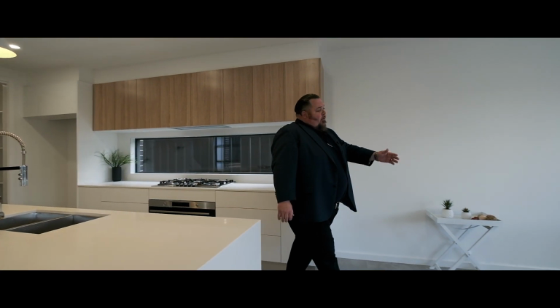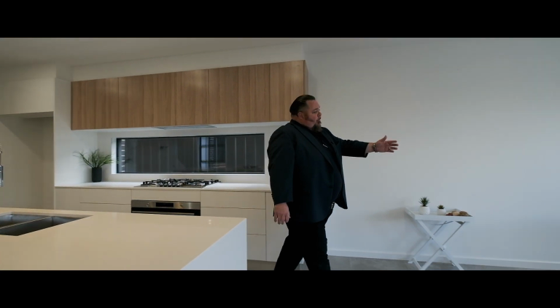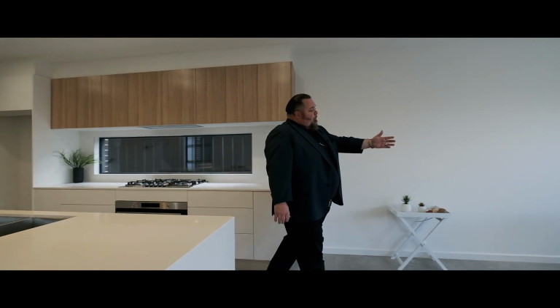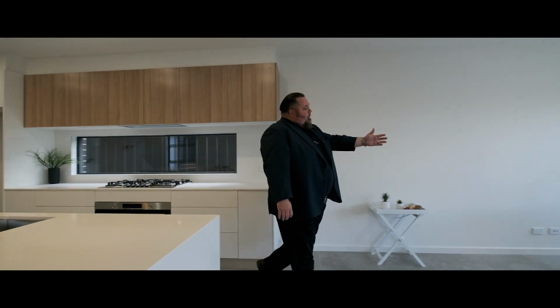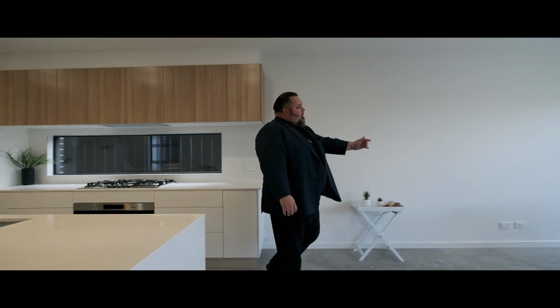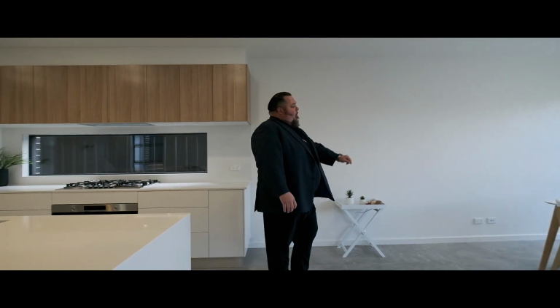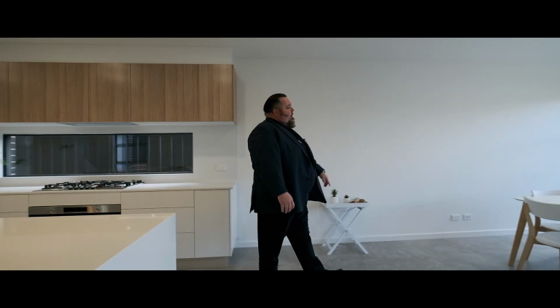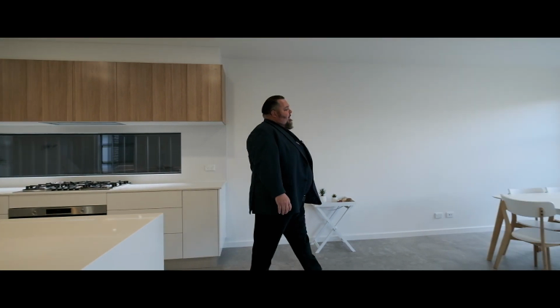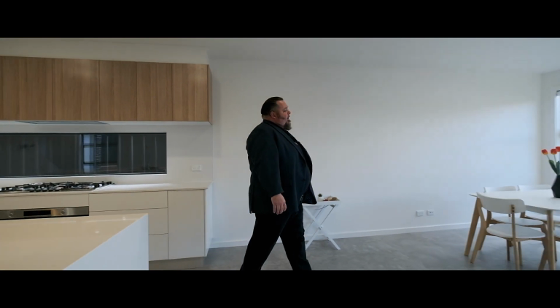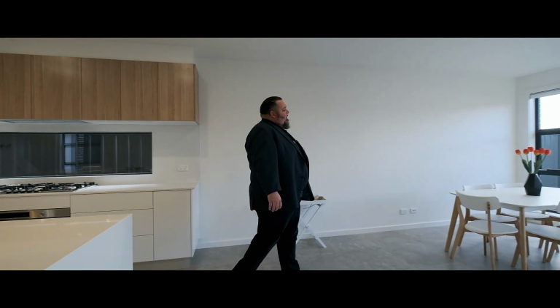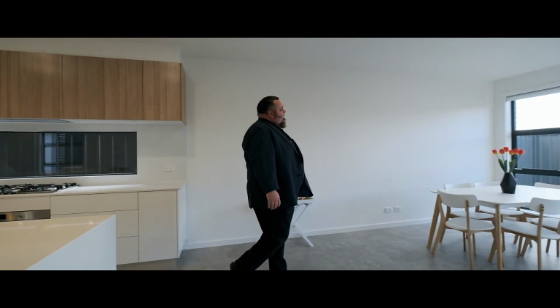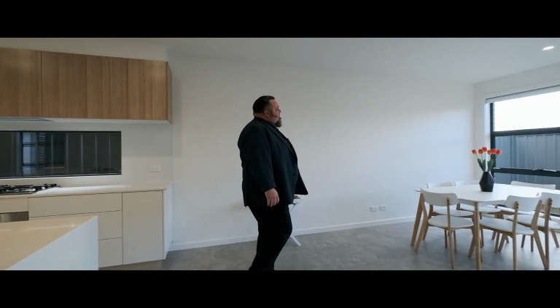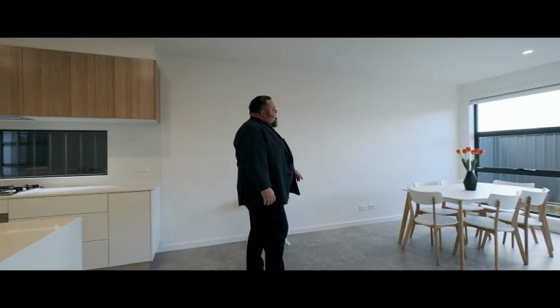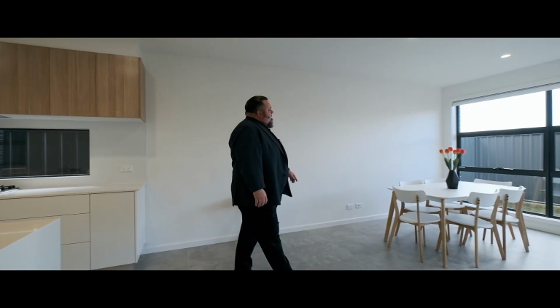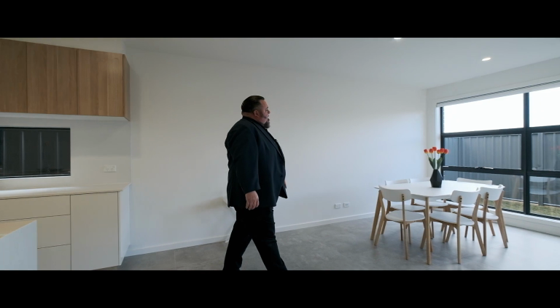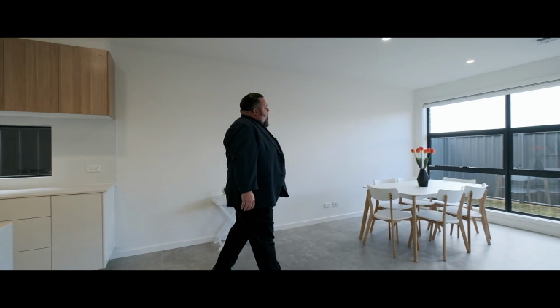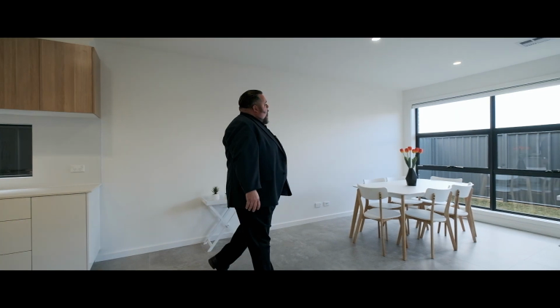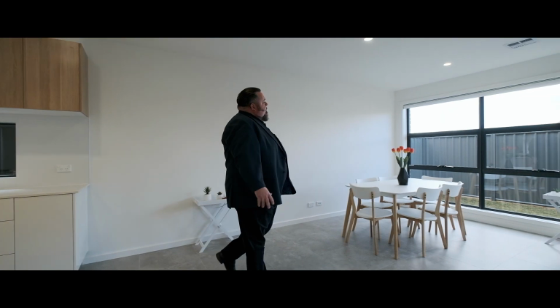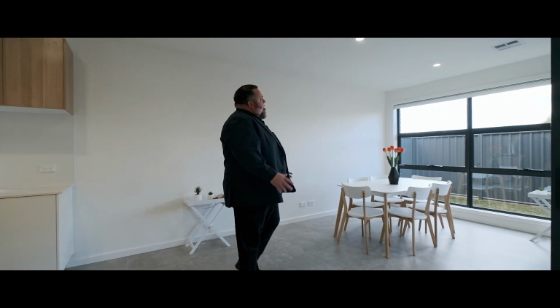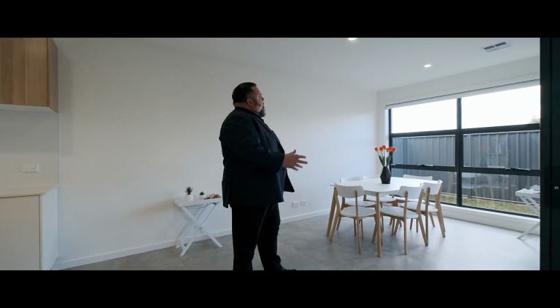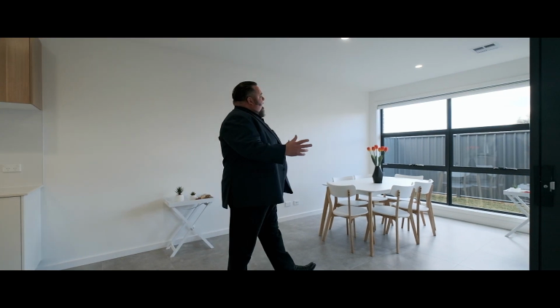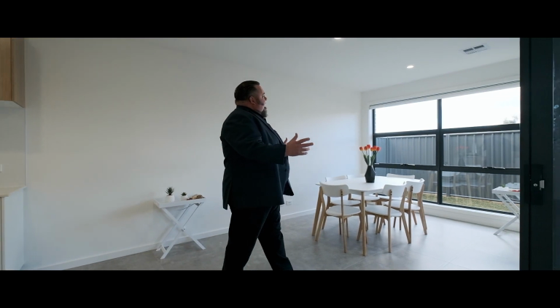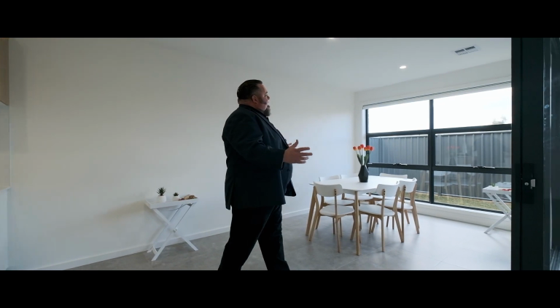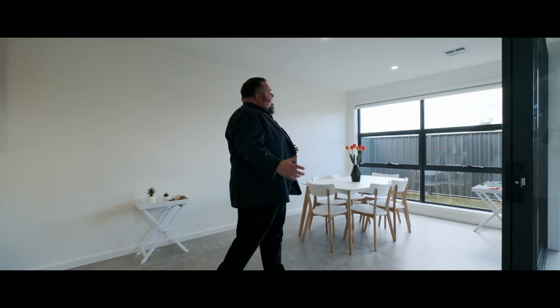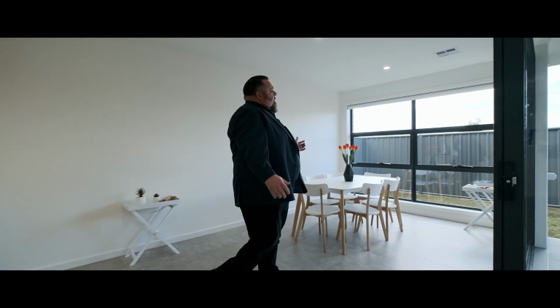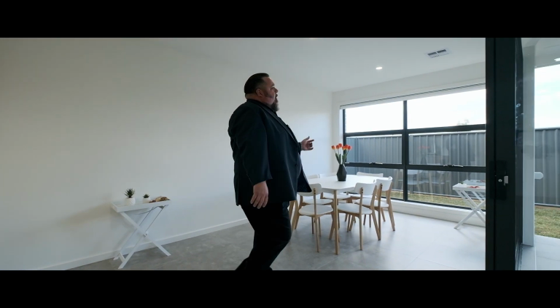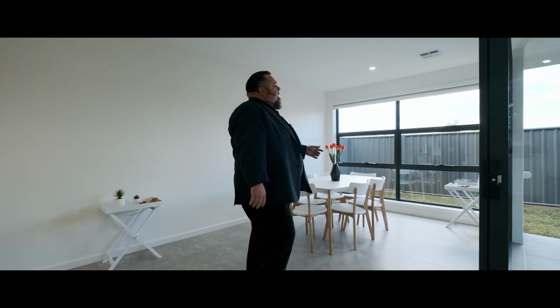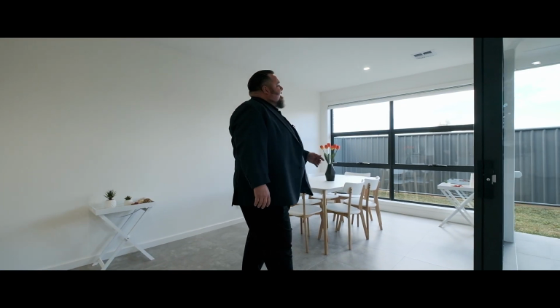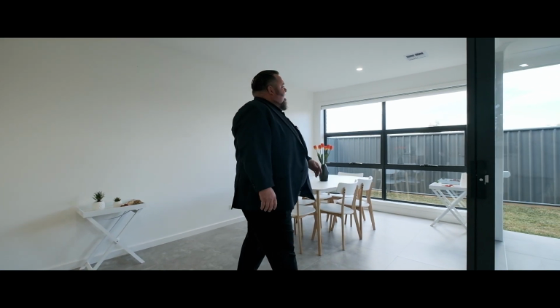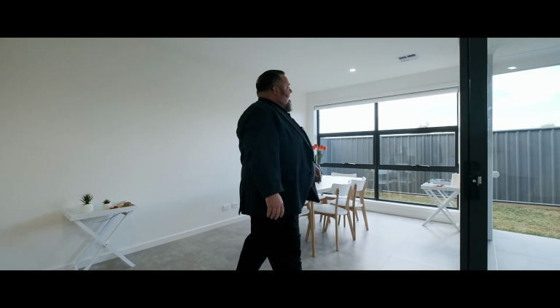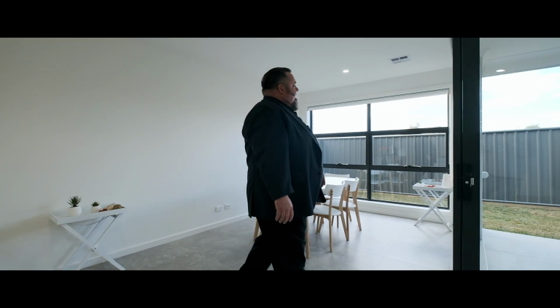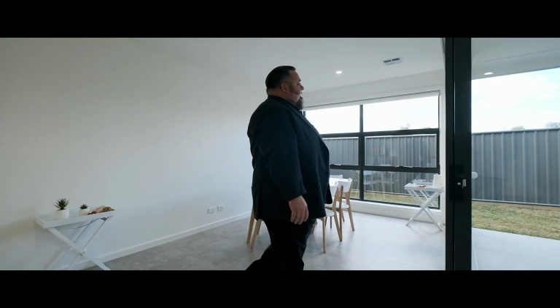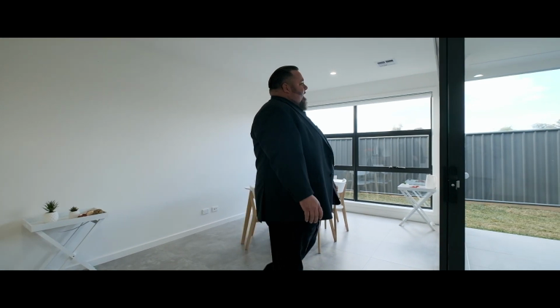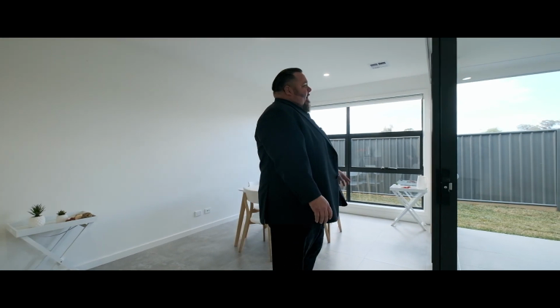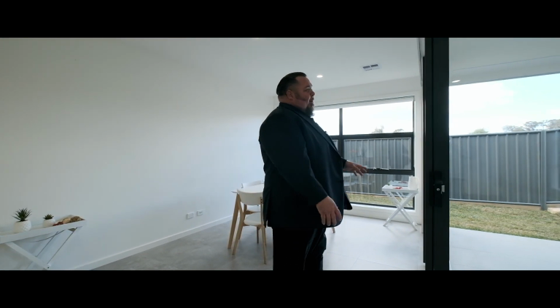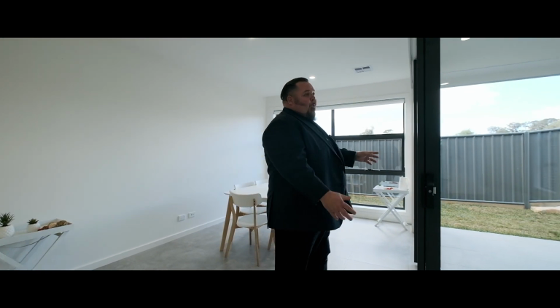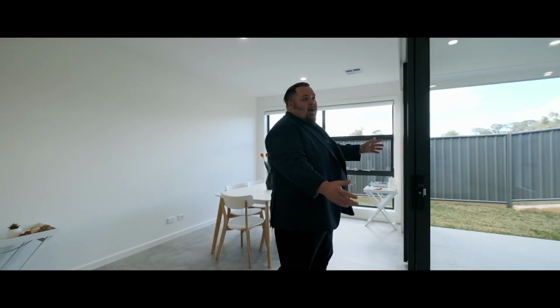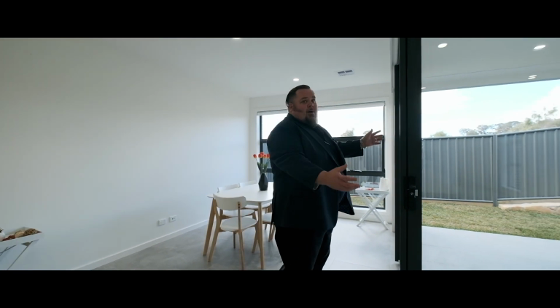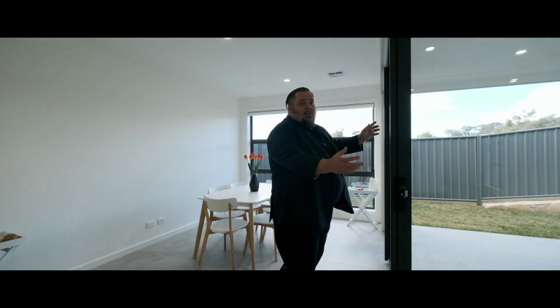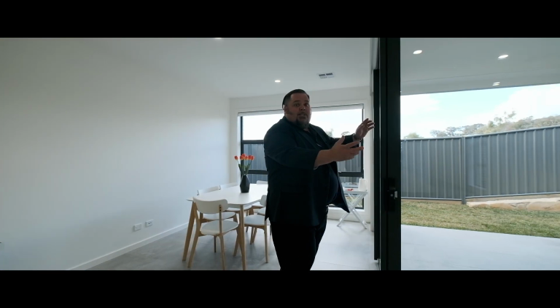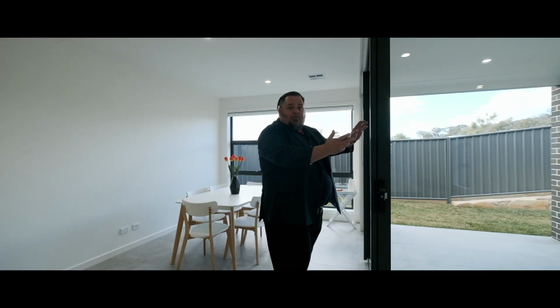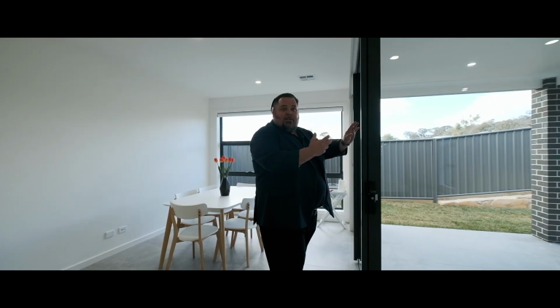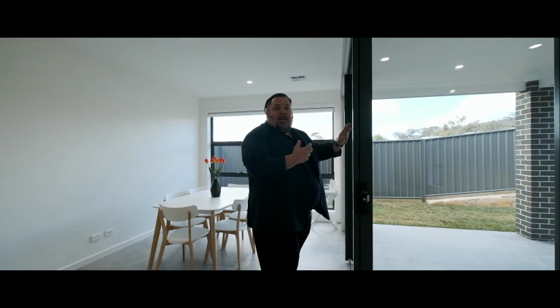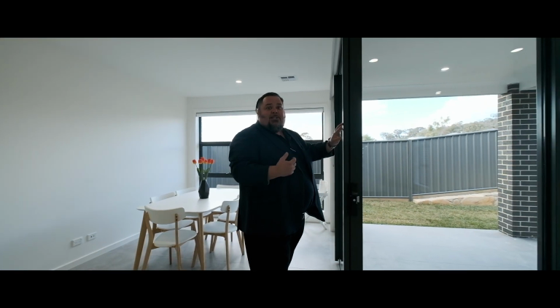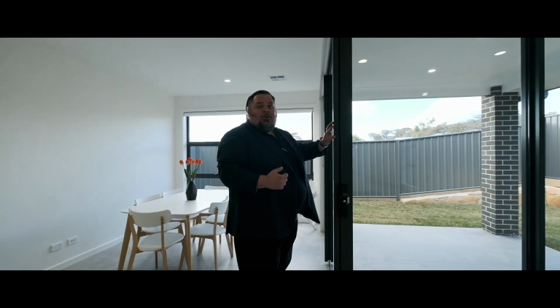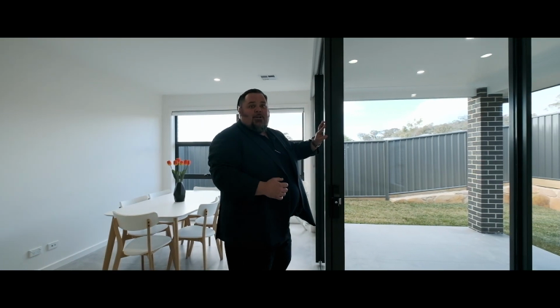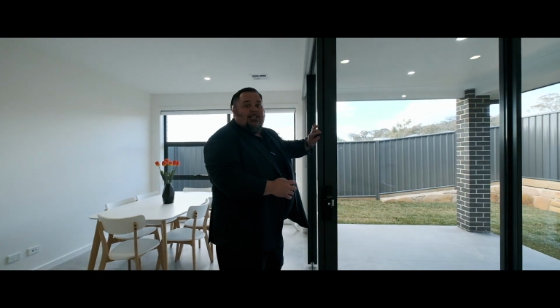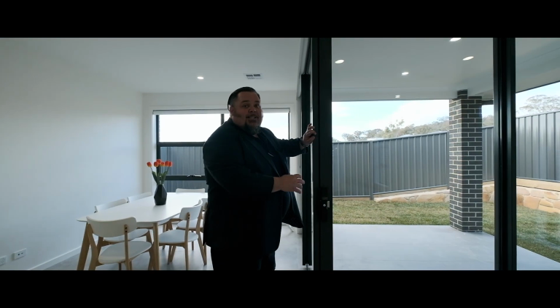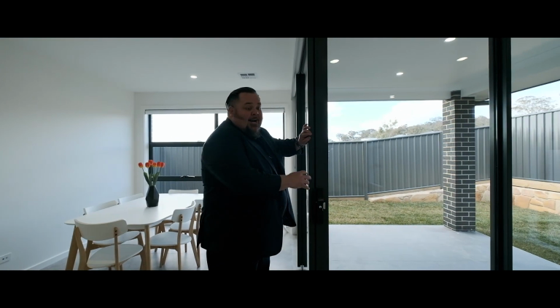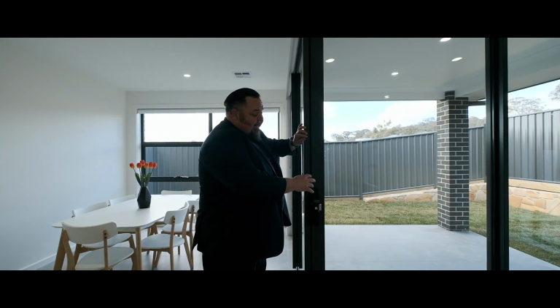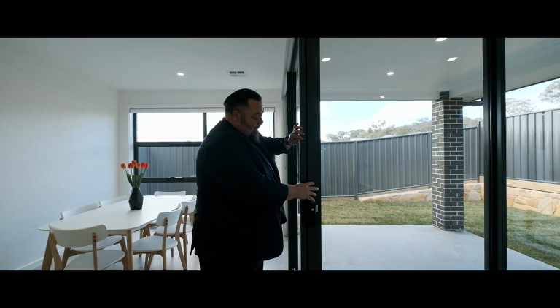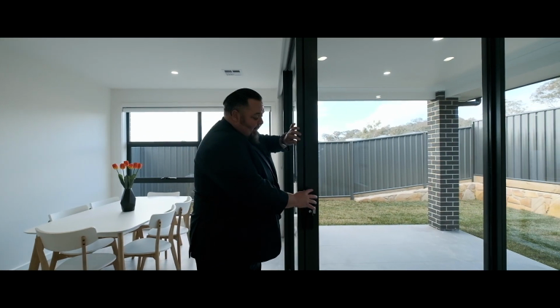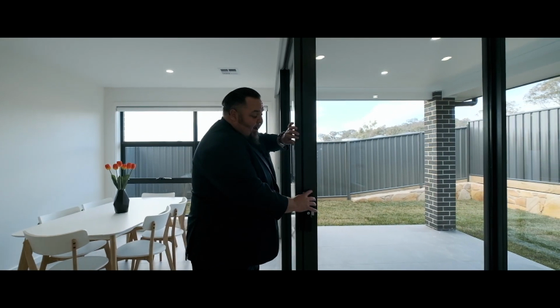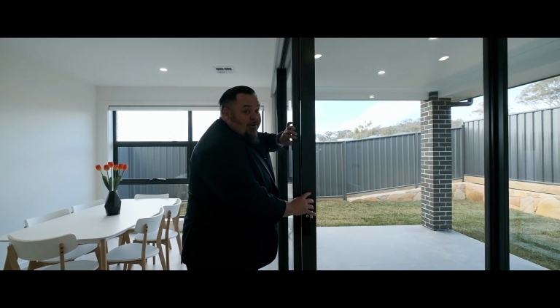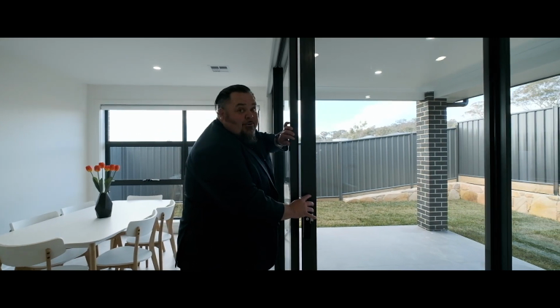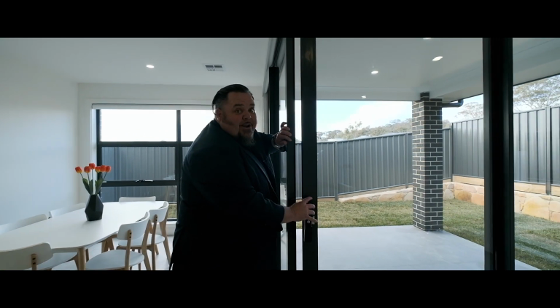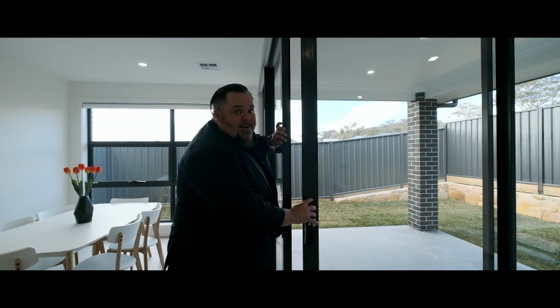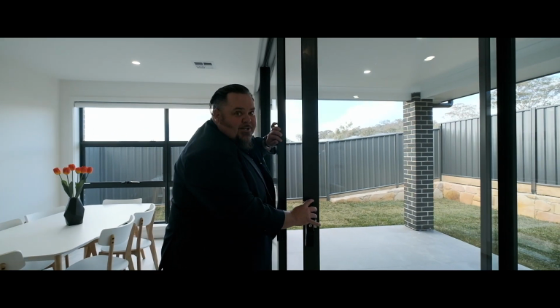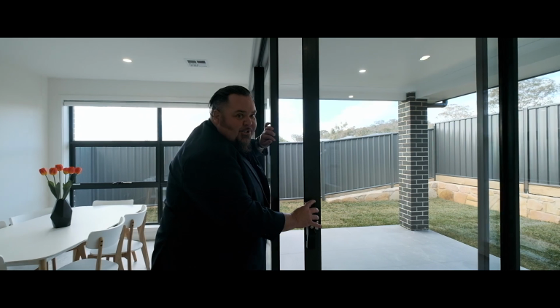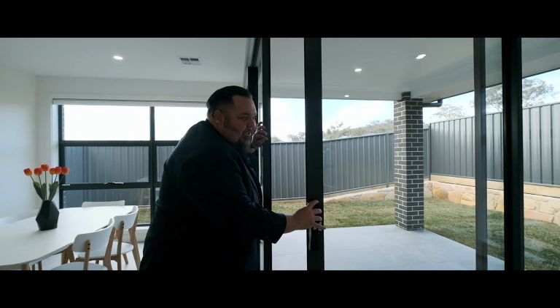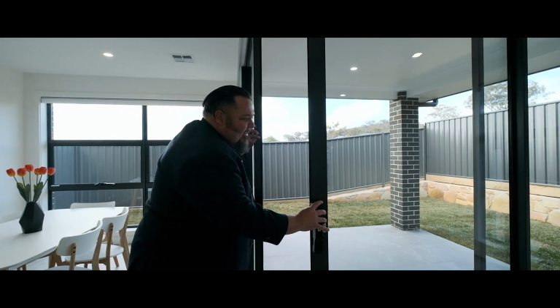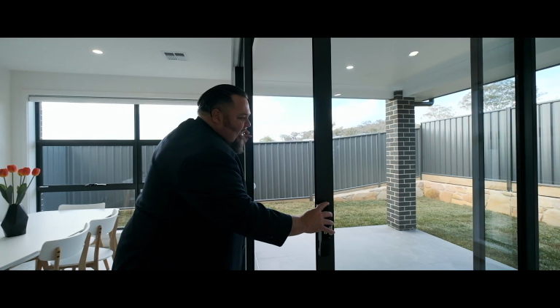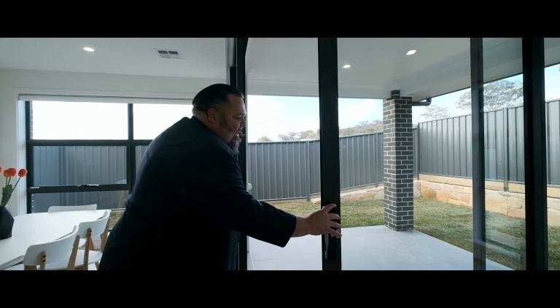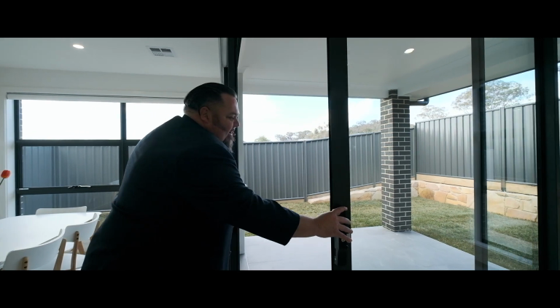Through to the dining area — all double glazed, high ceilings, and wow, let's bring the outside entertaining area in. Check this out.